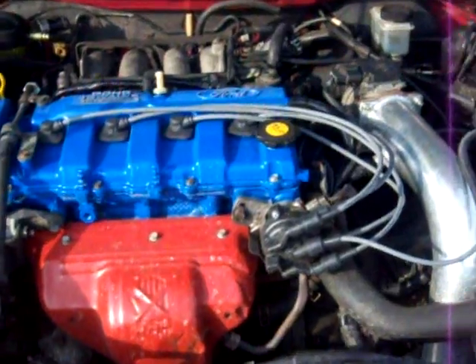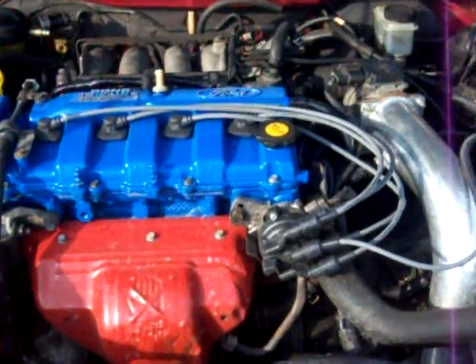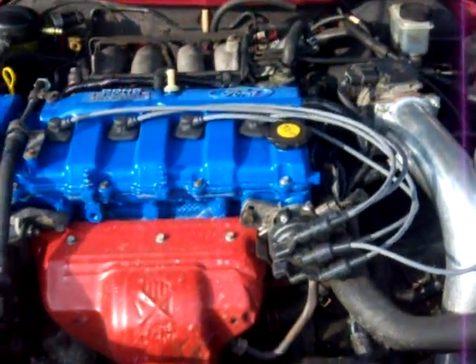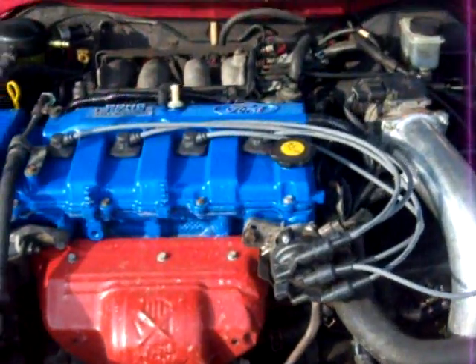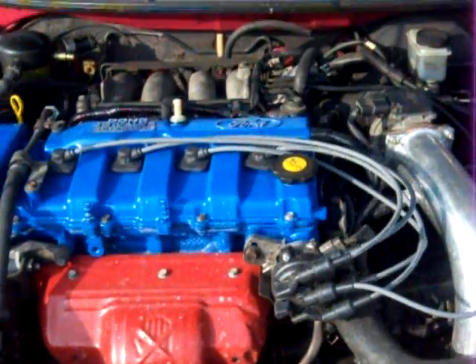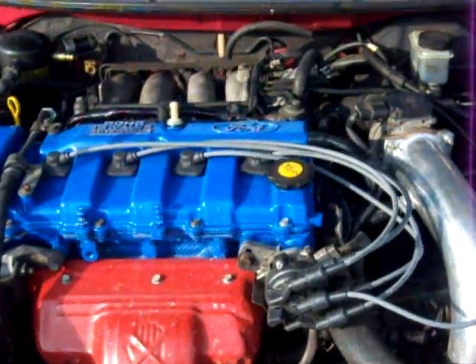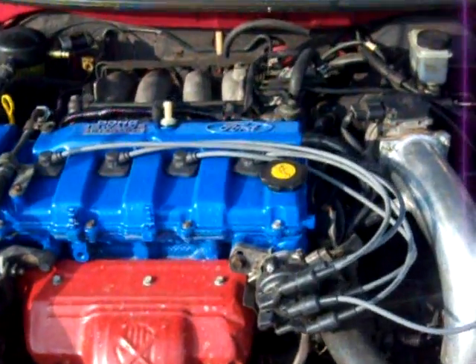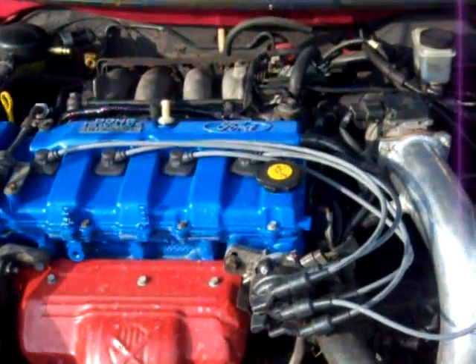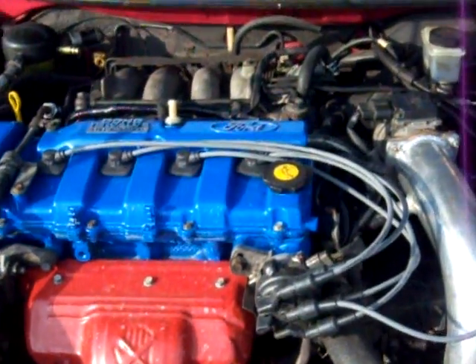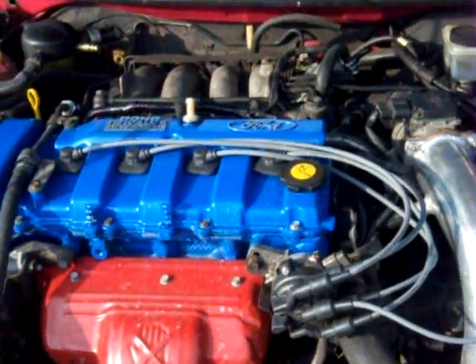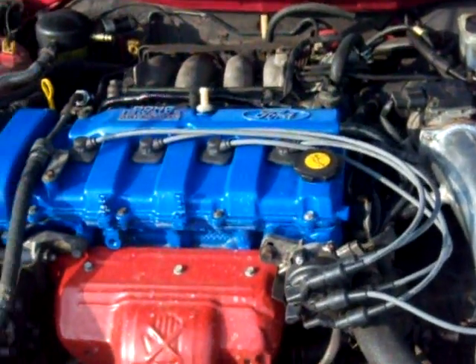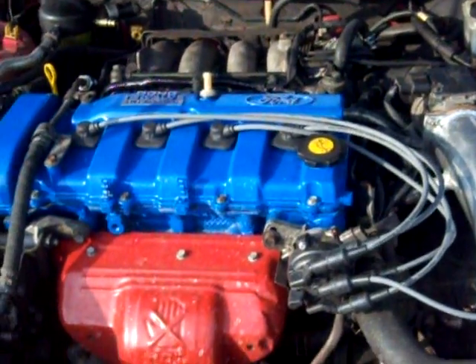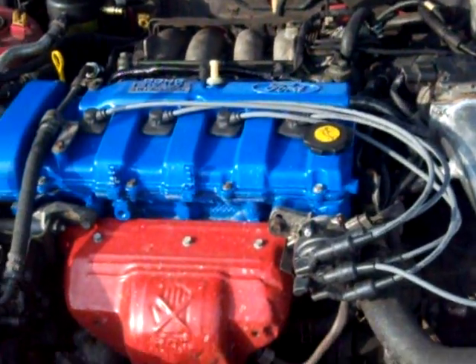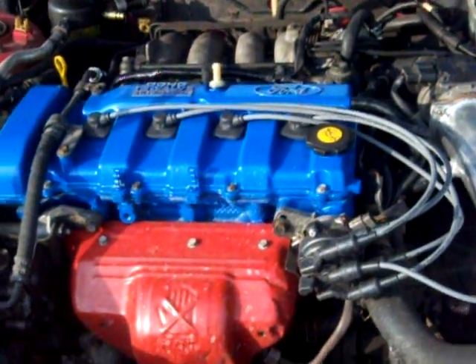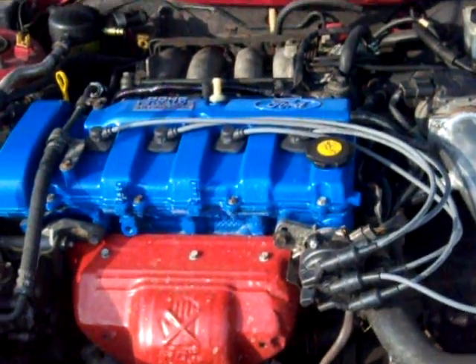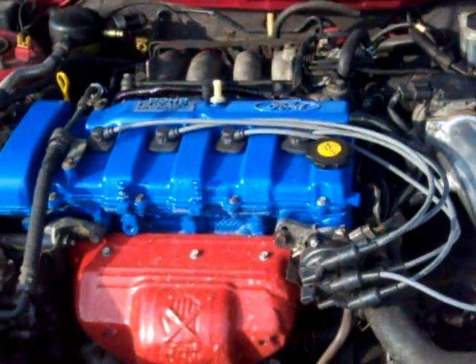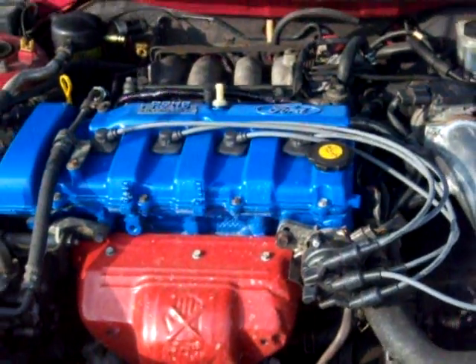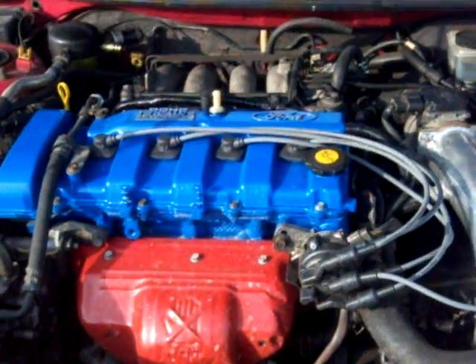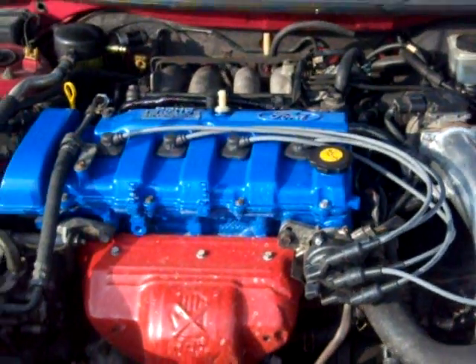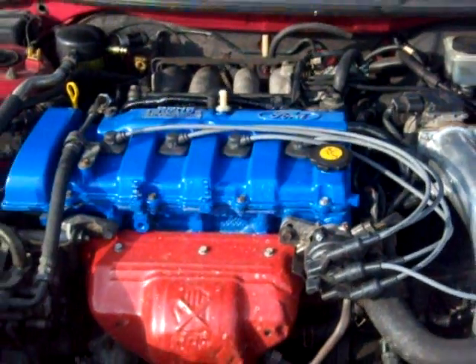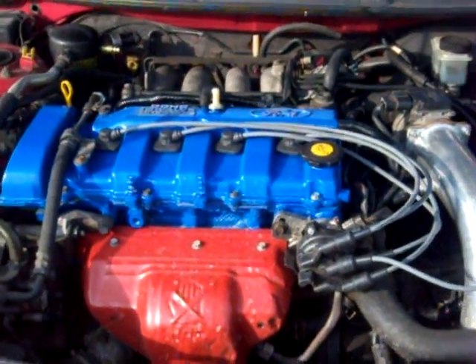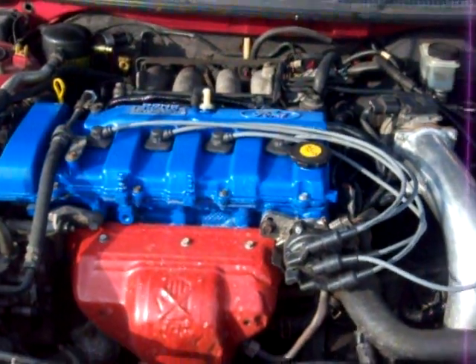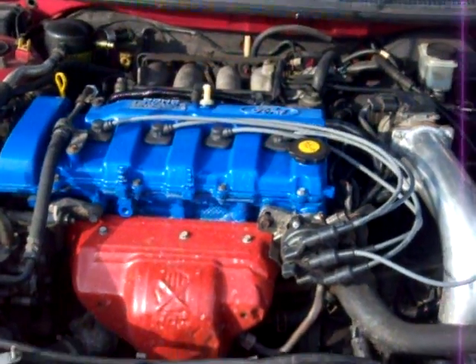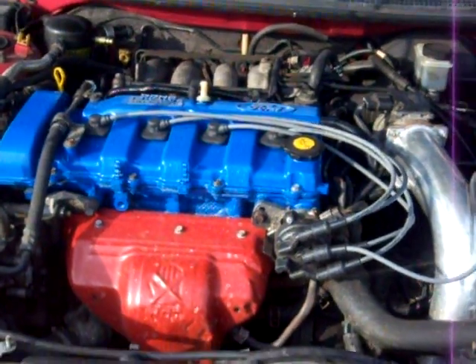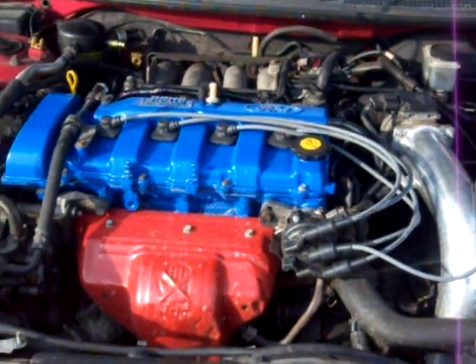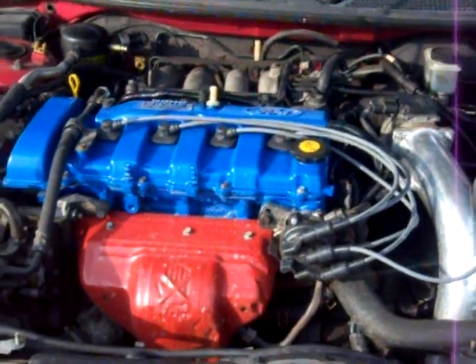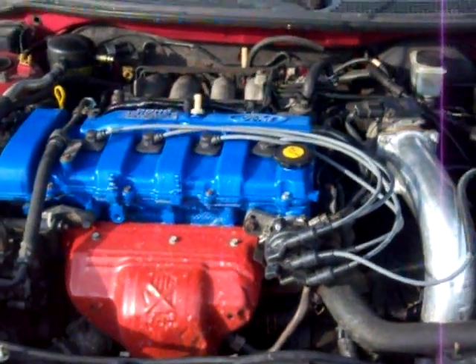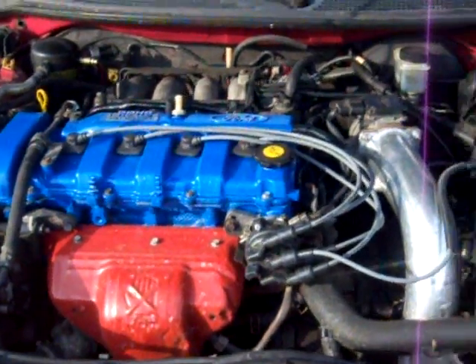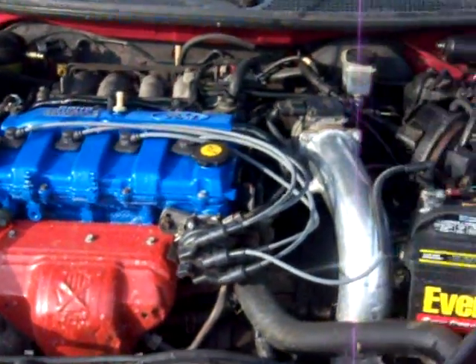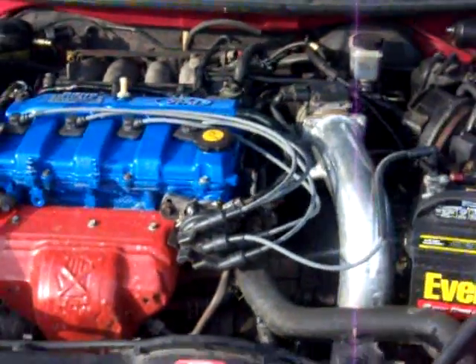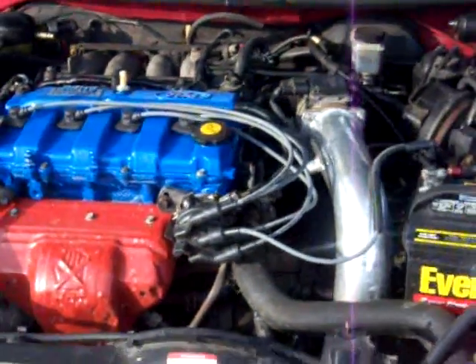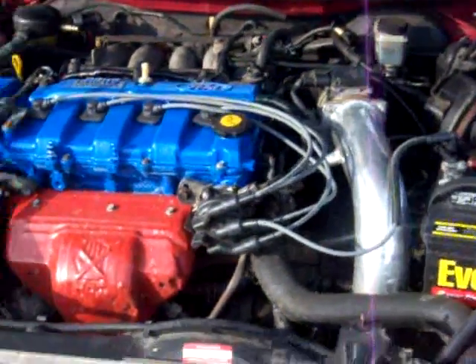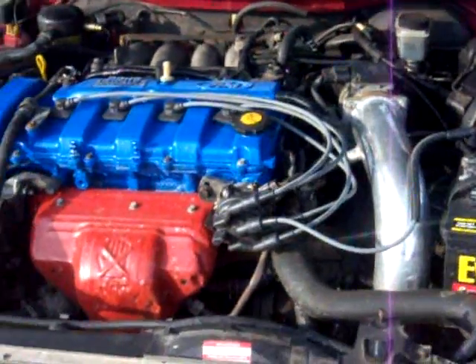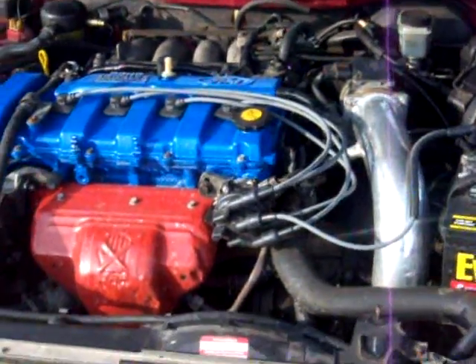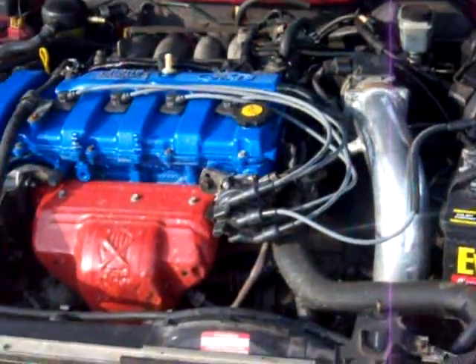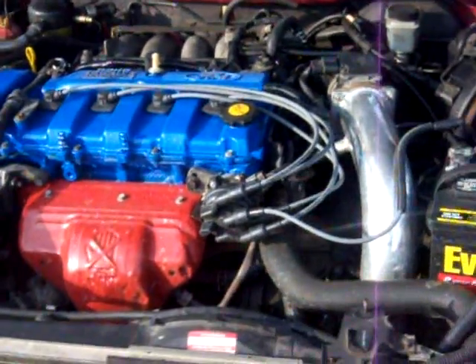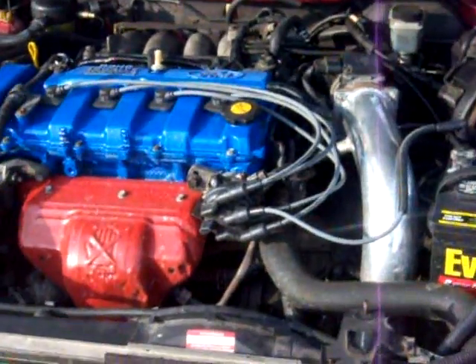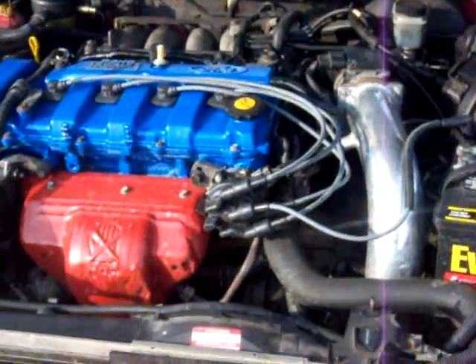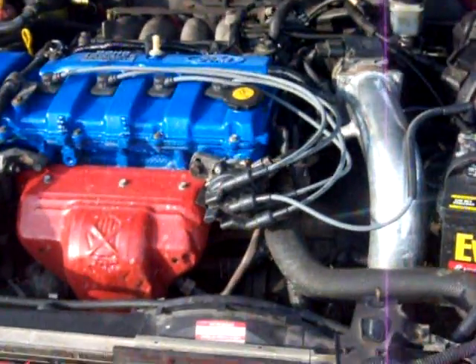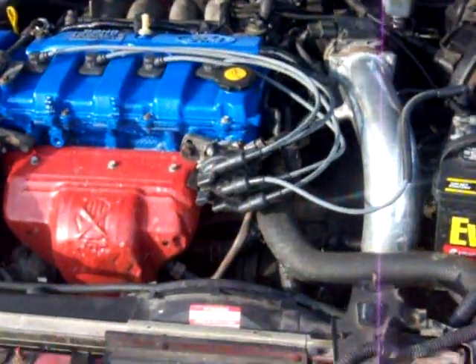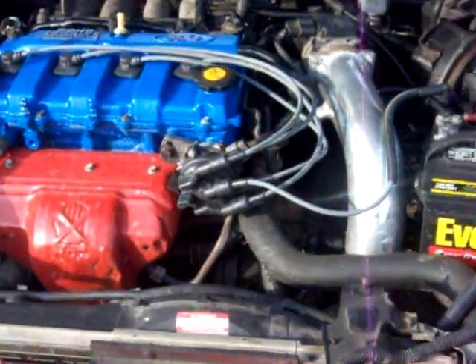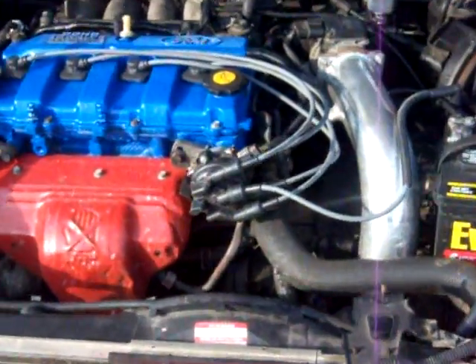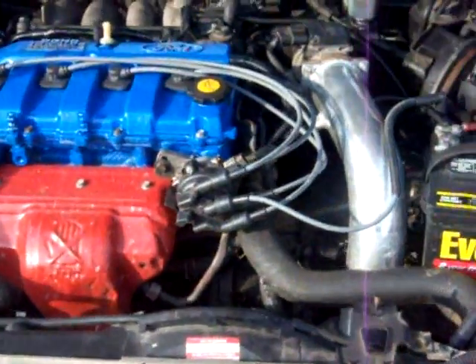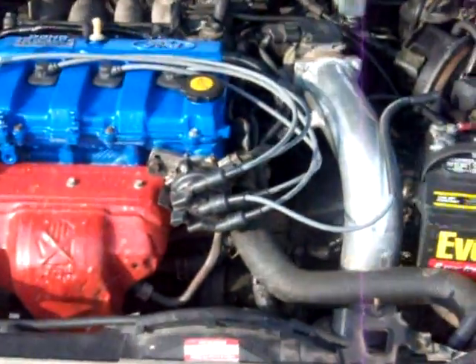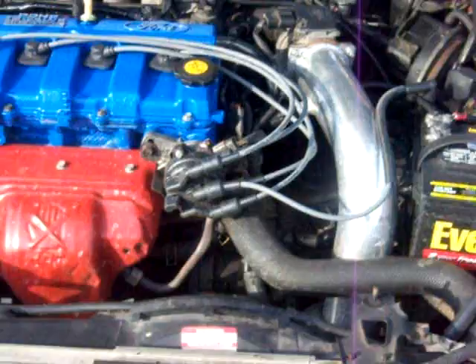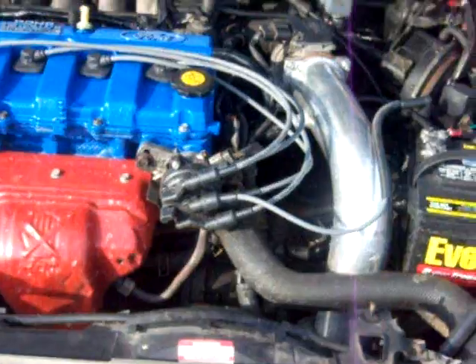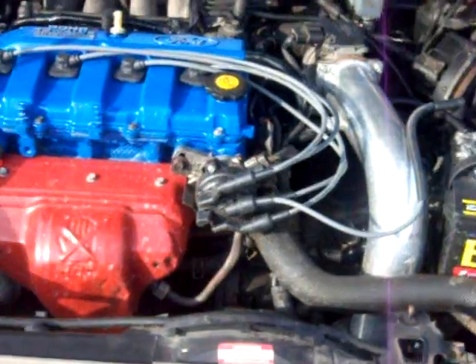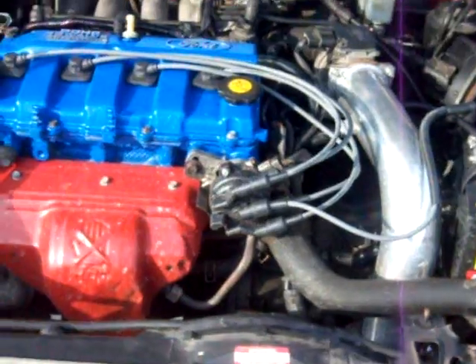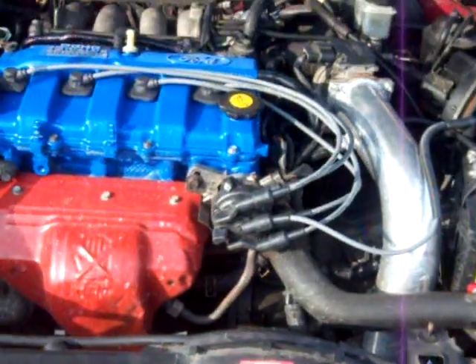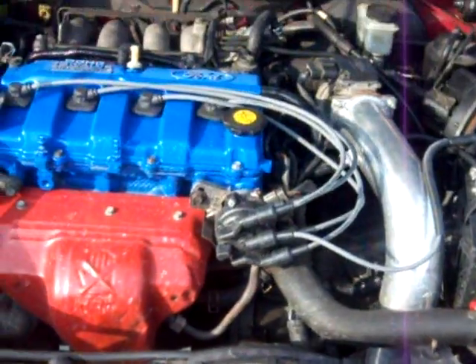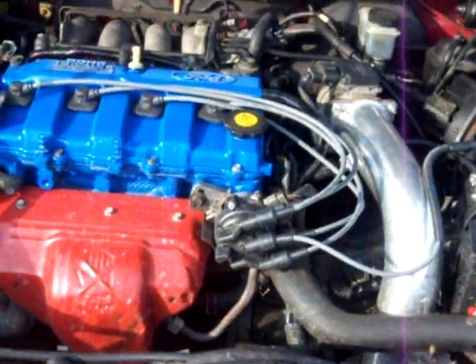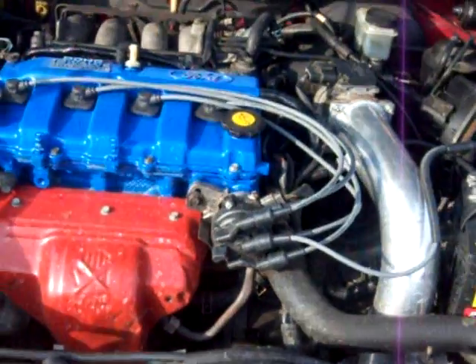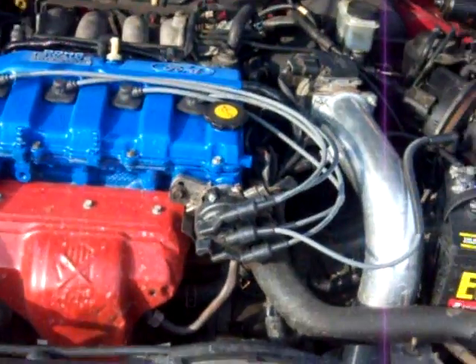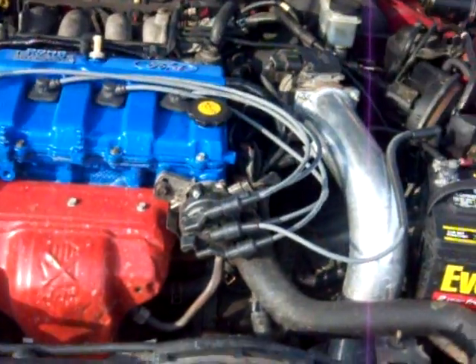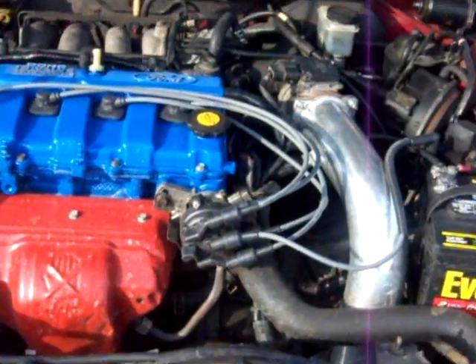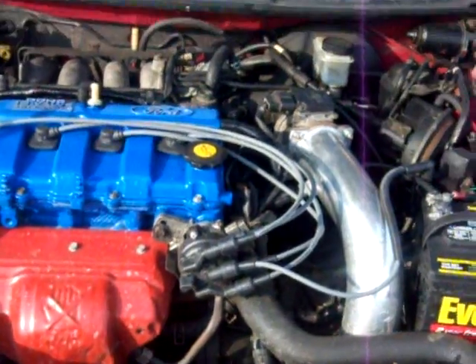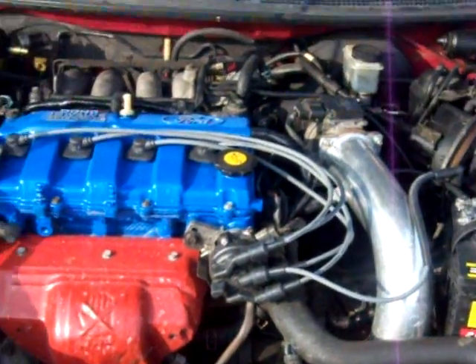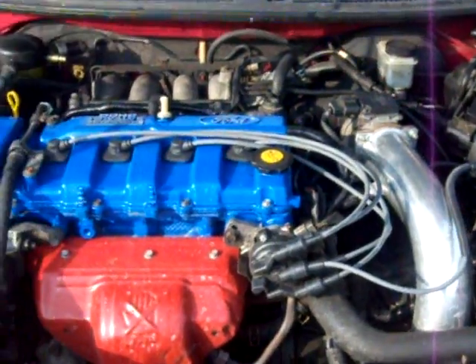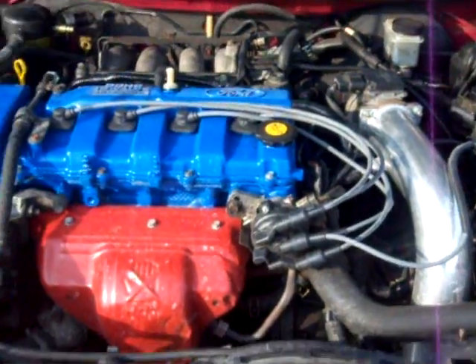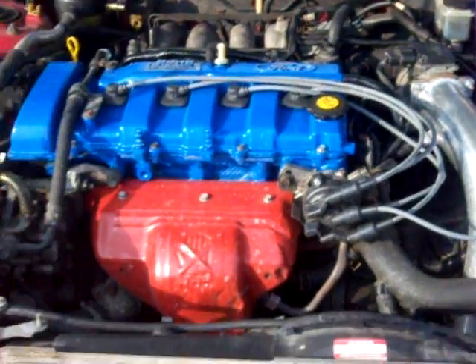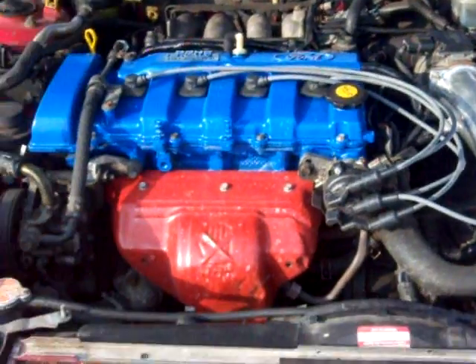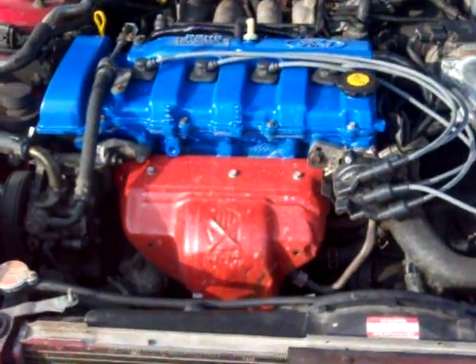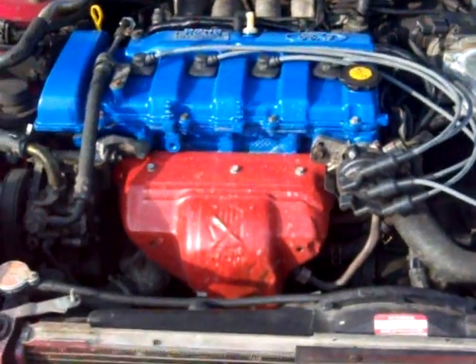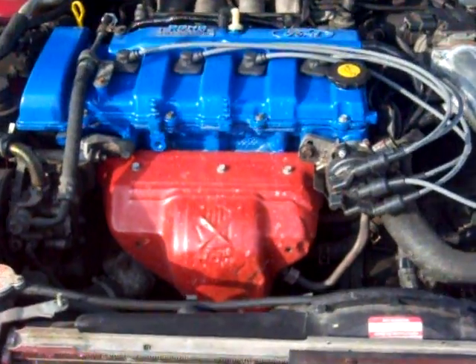B&M 8mm high-performance spark plug wires for extra spark. Brand new distributor cap and rotor.